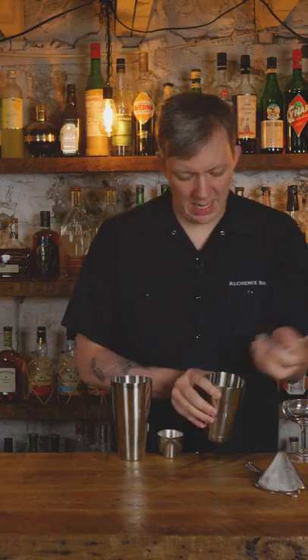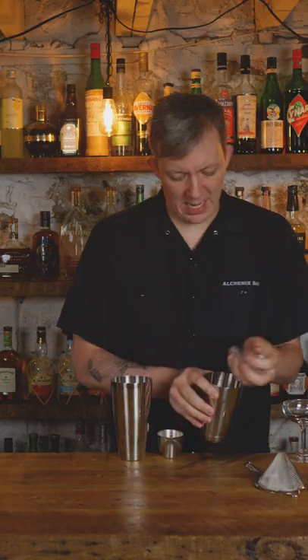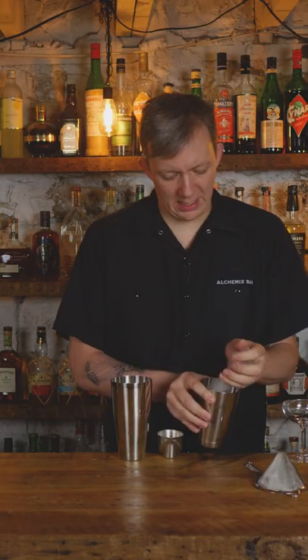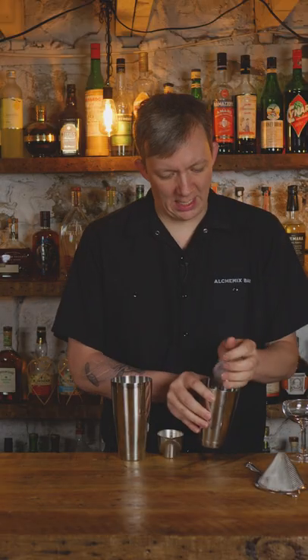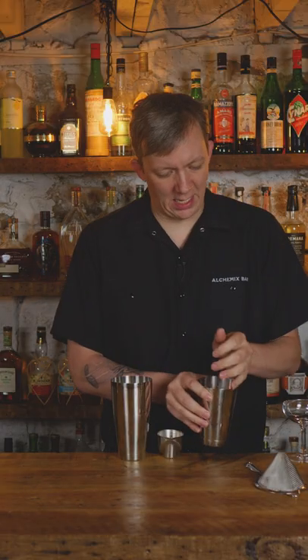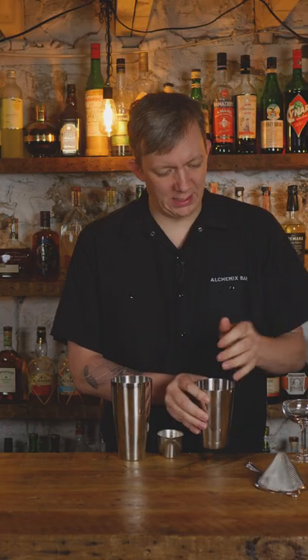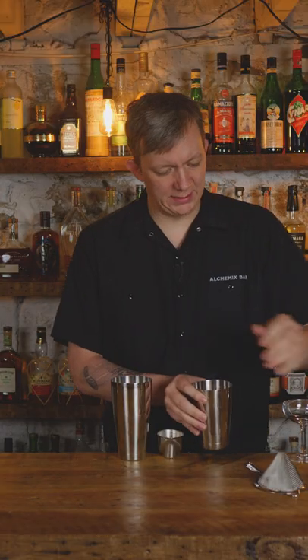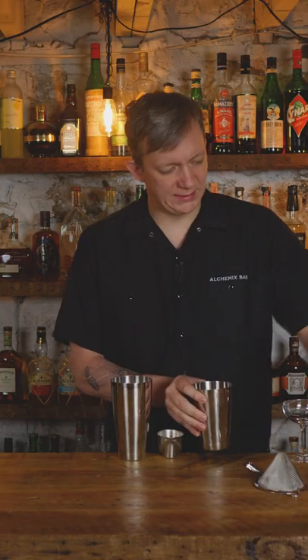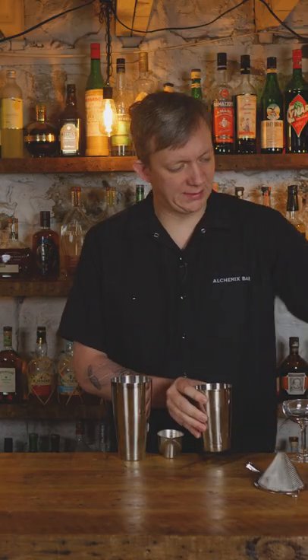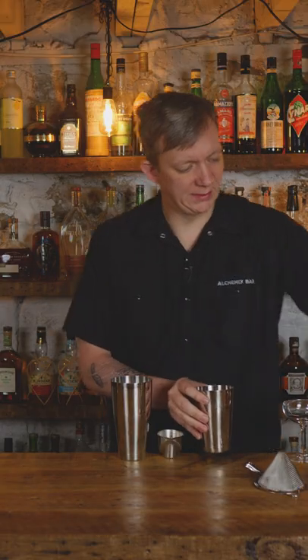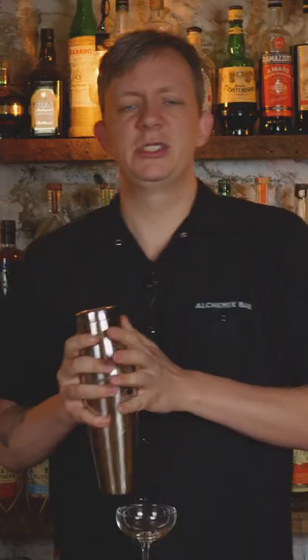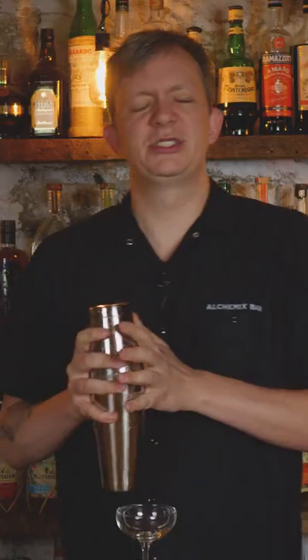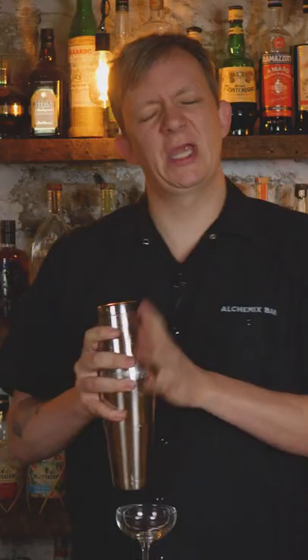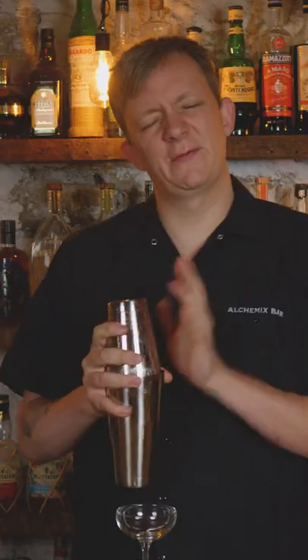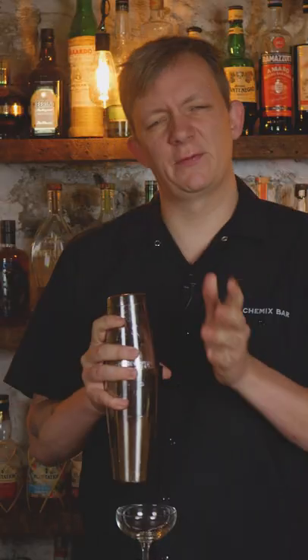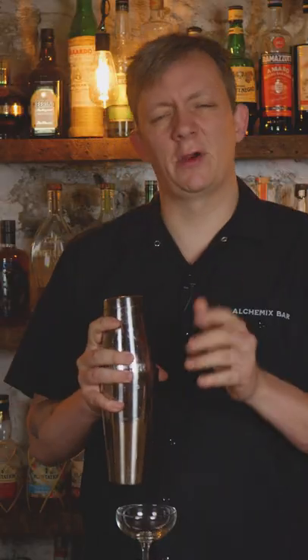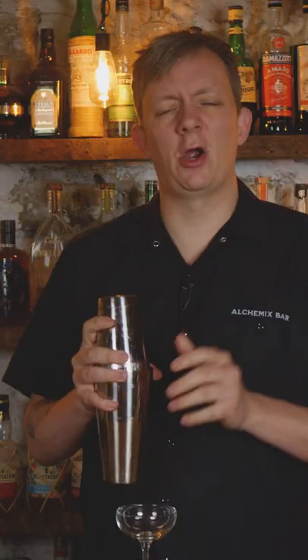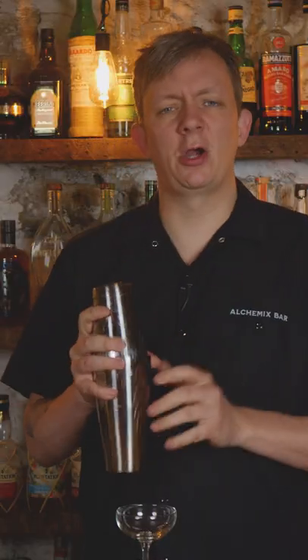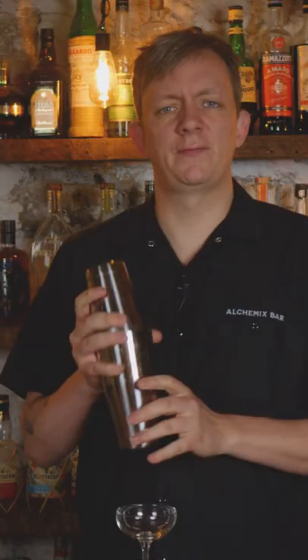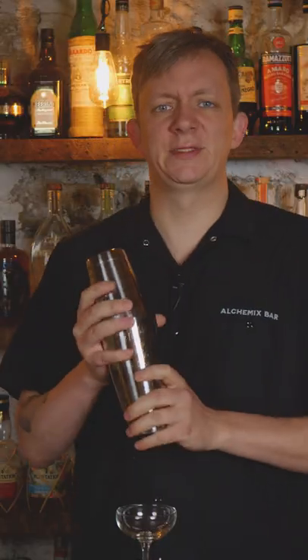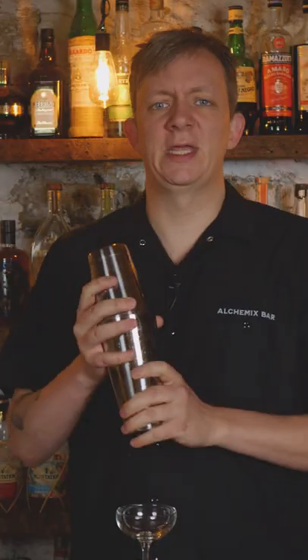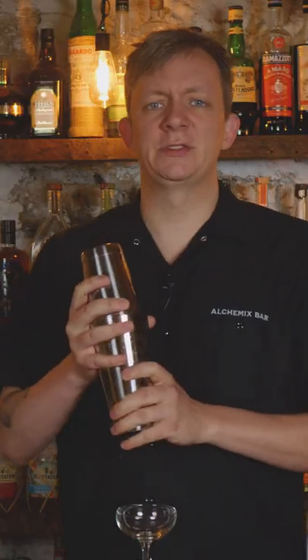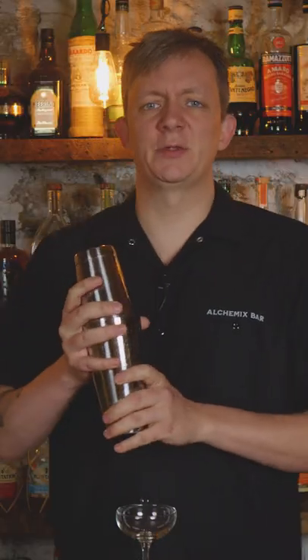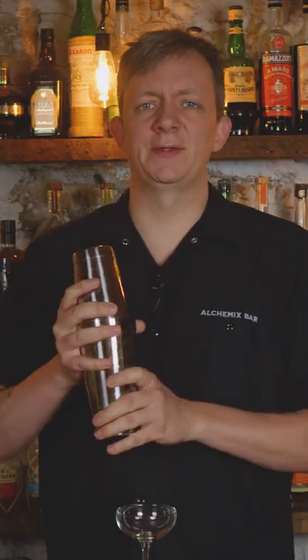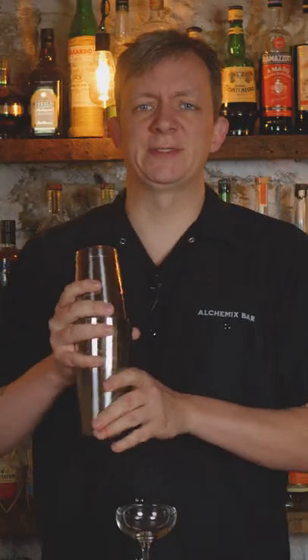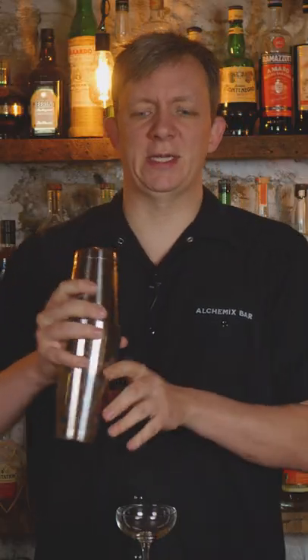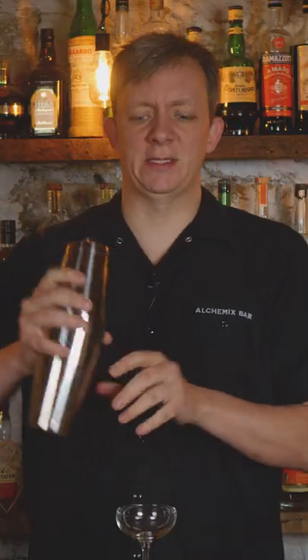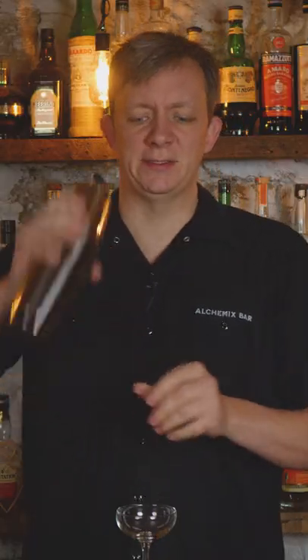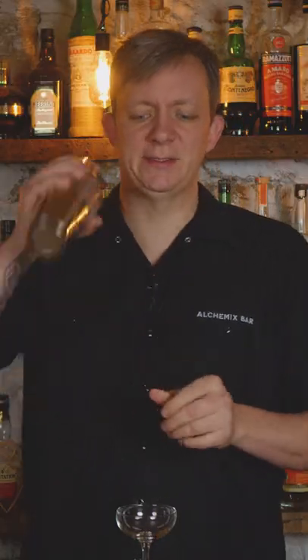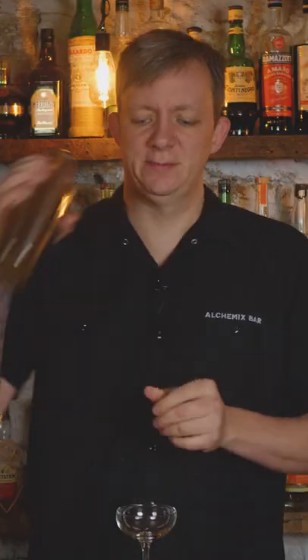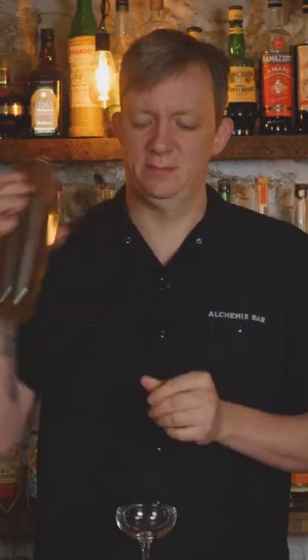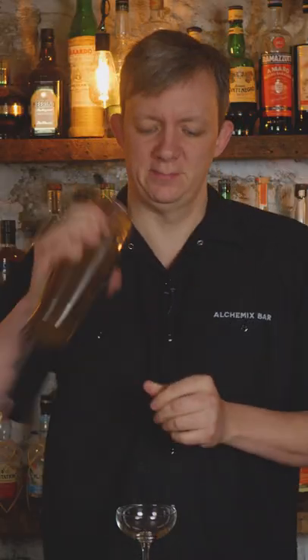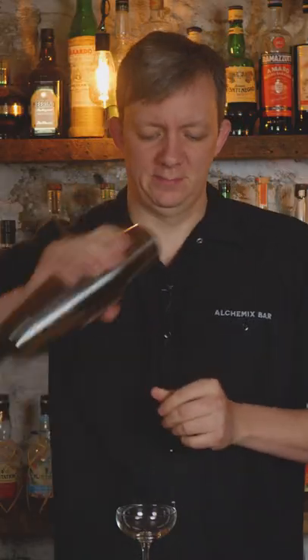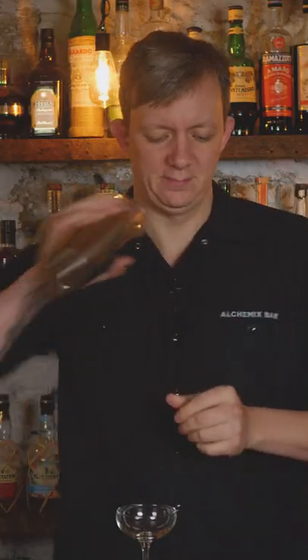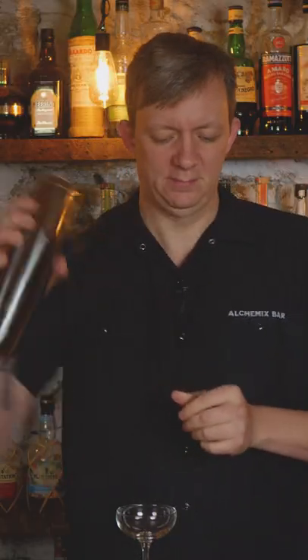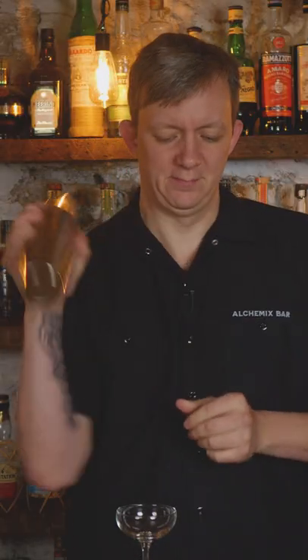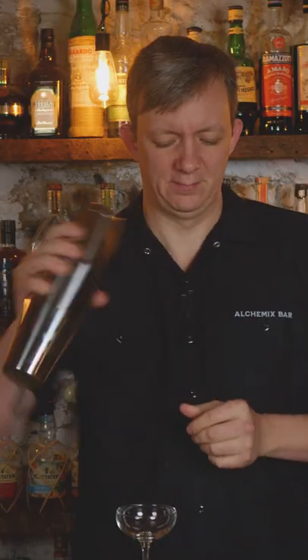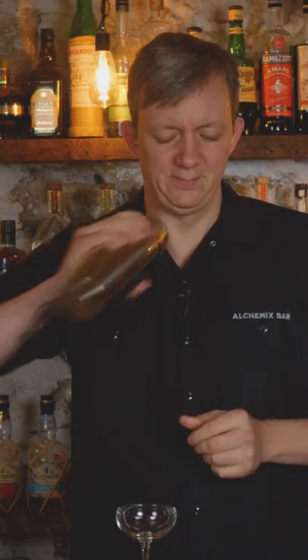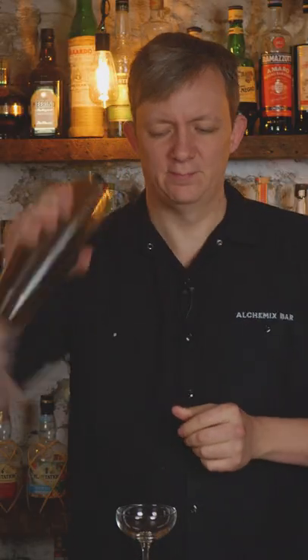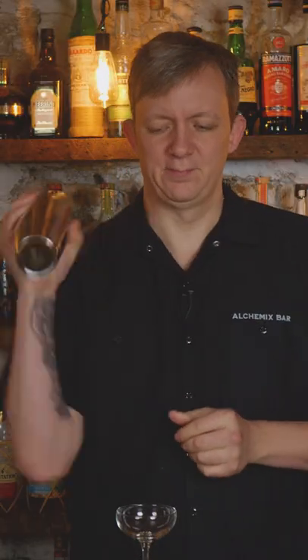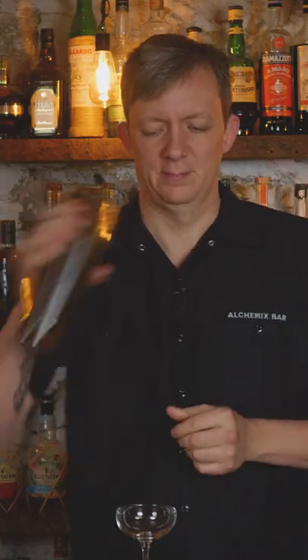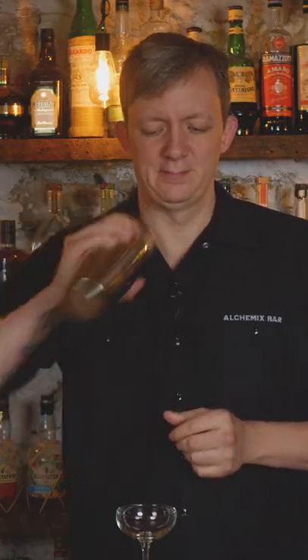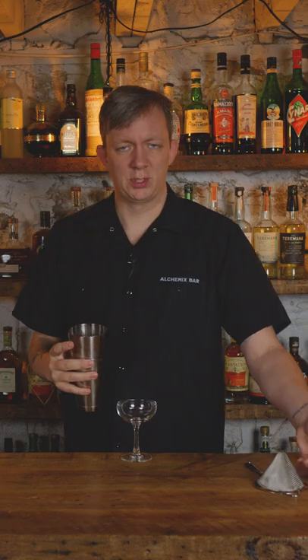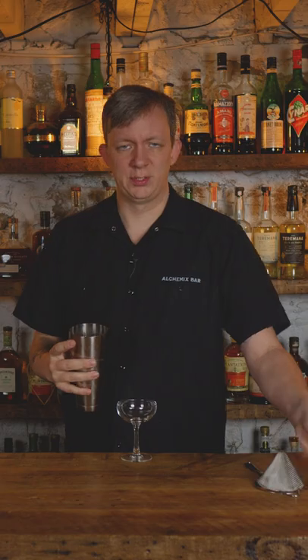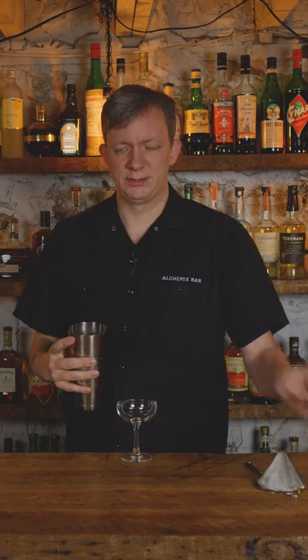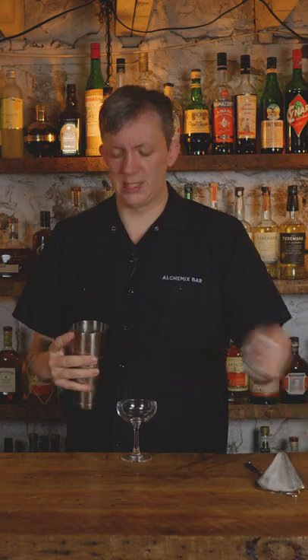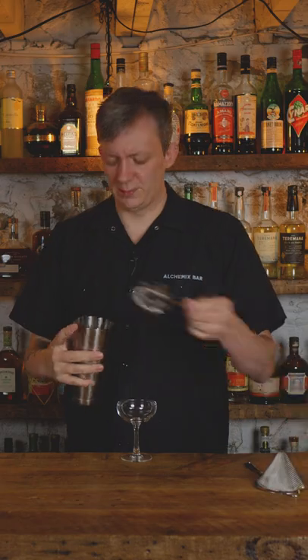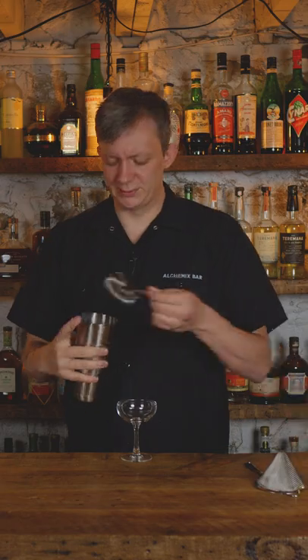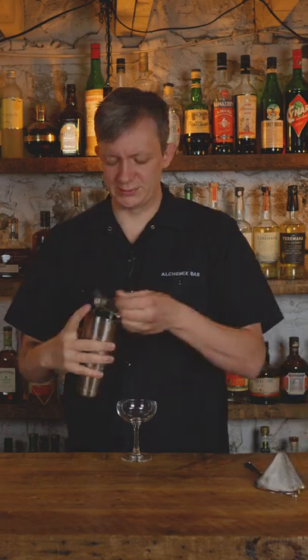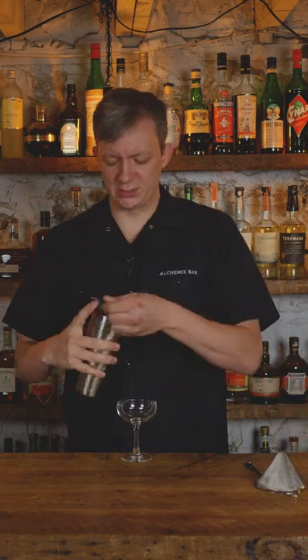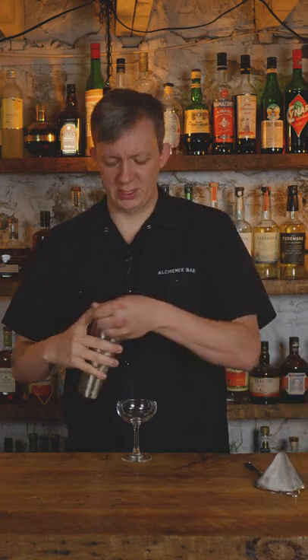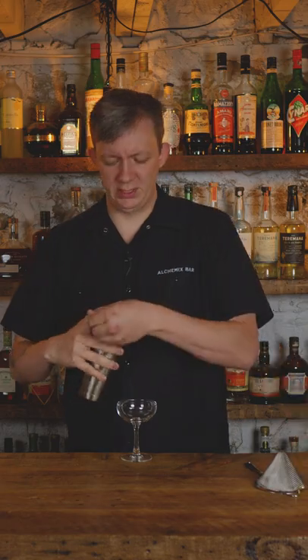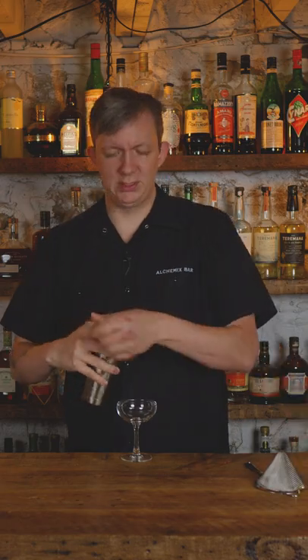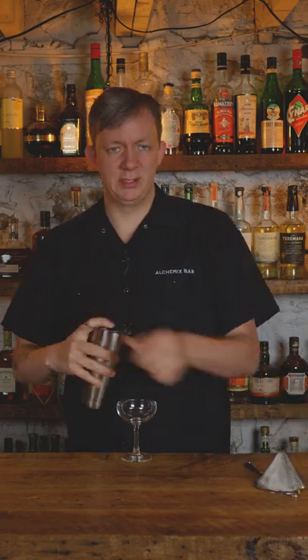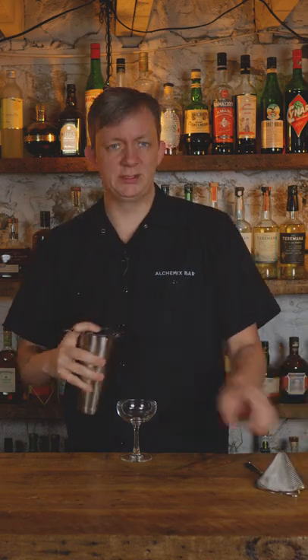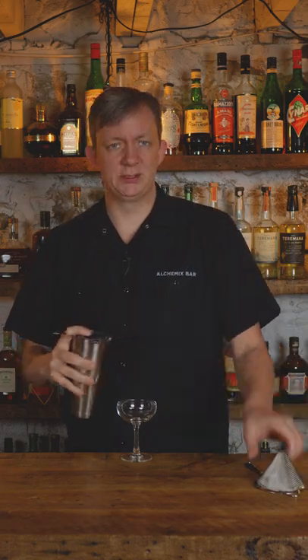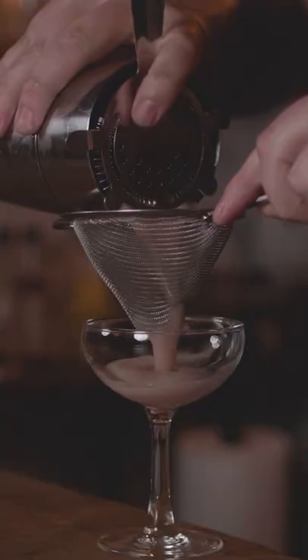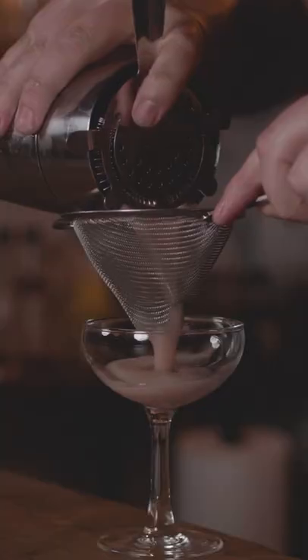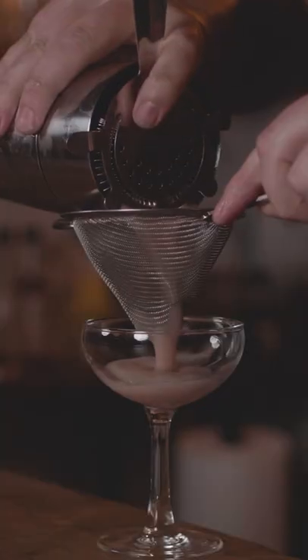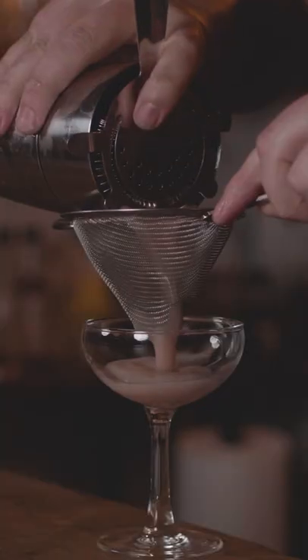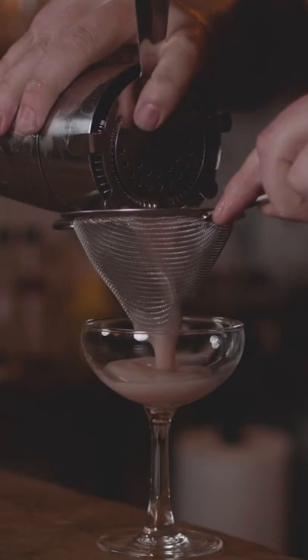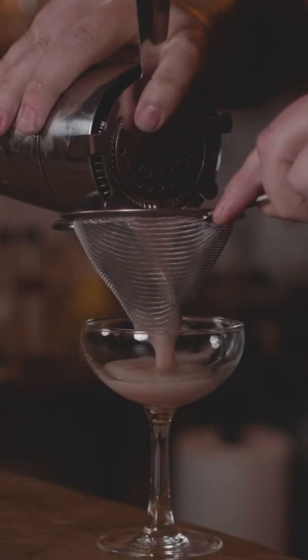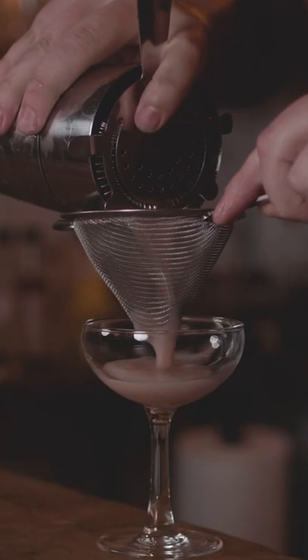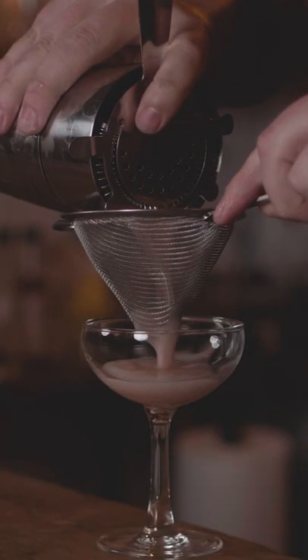We're going to add ice and shake hard for 10-12 seconds. Then we're going to double strain into a coupe glass.